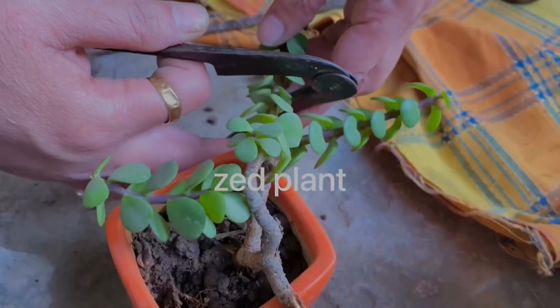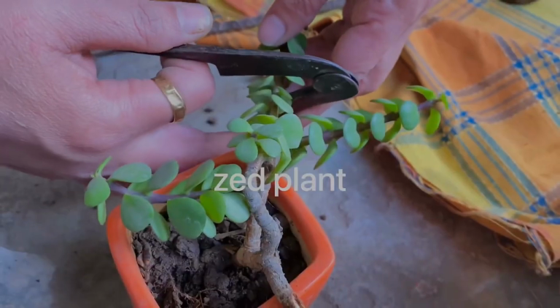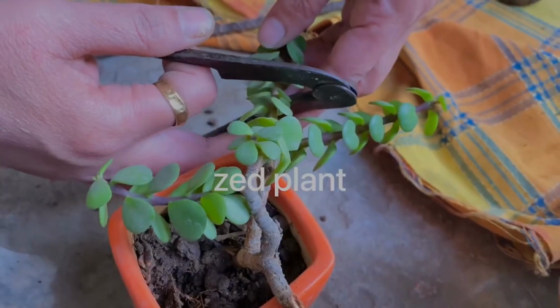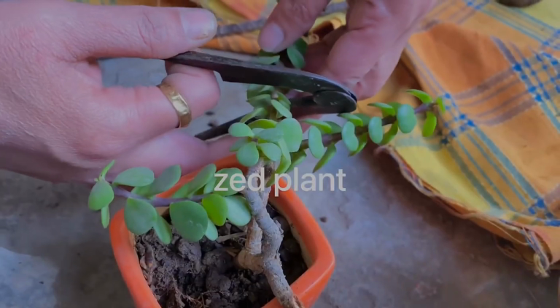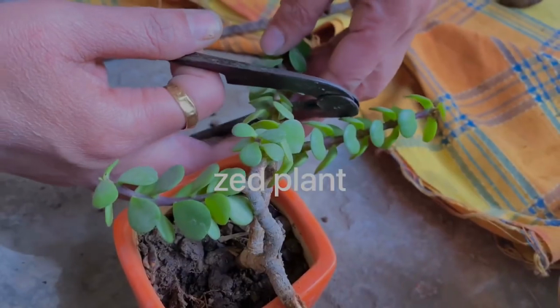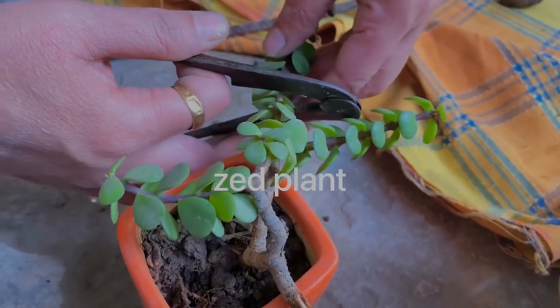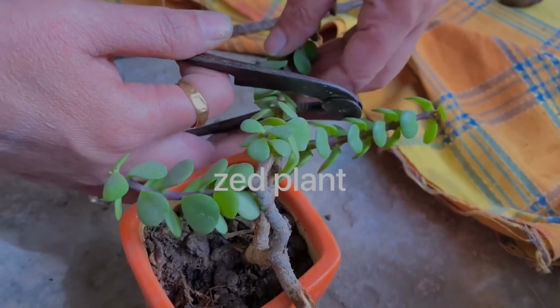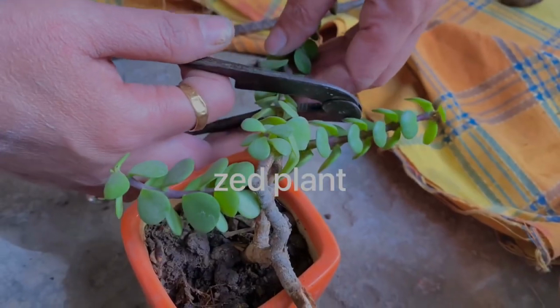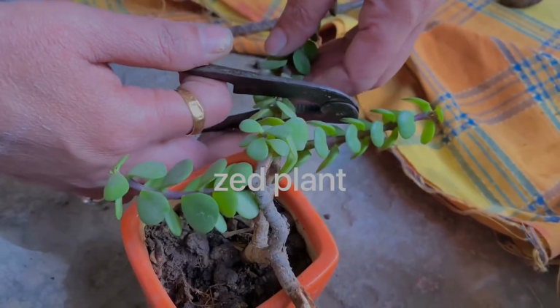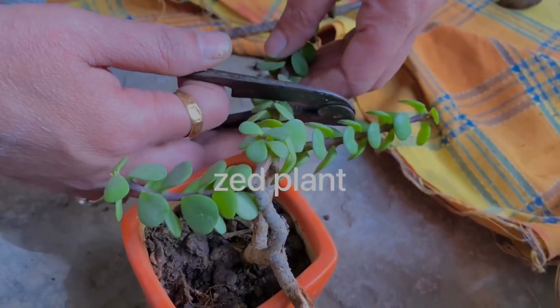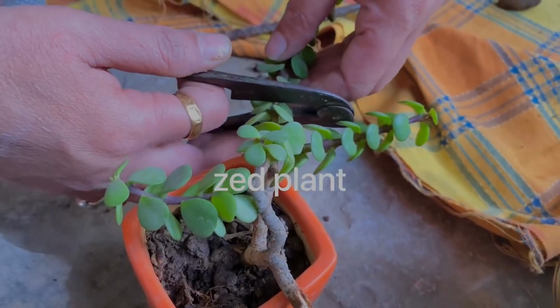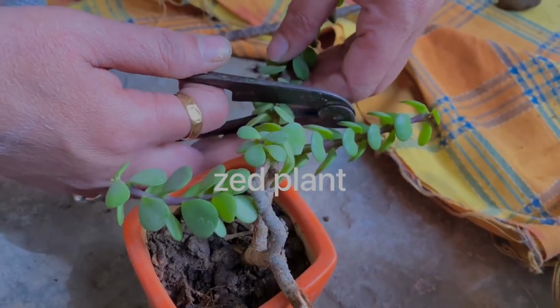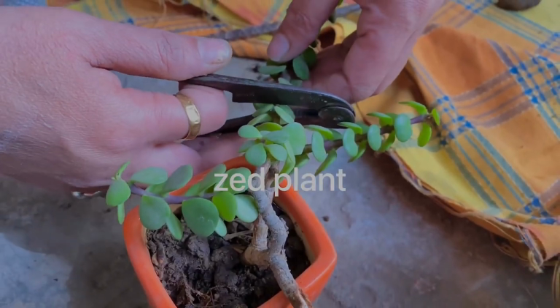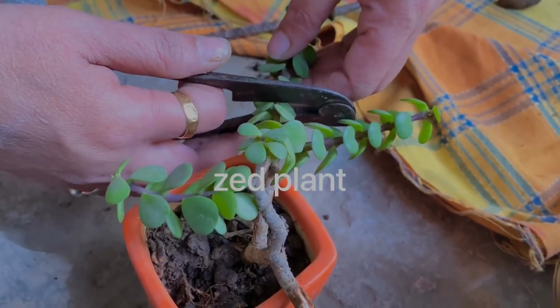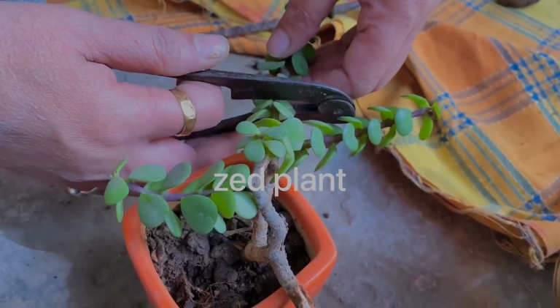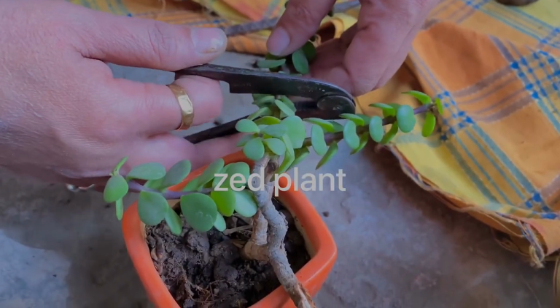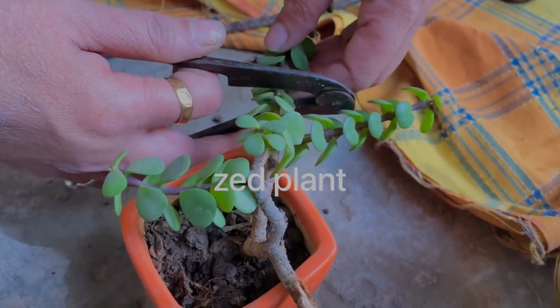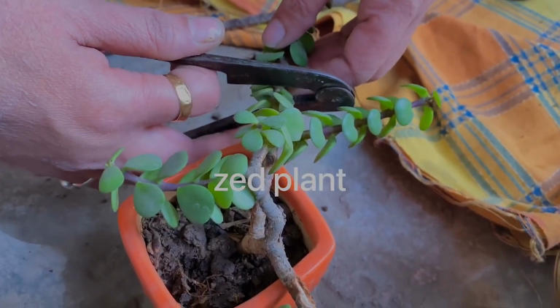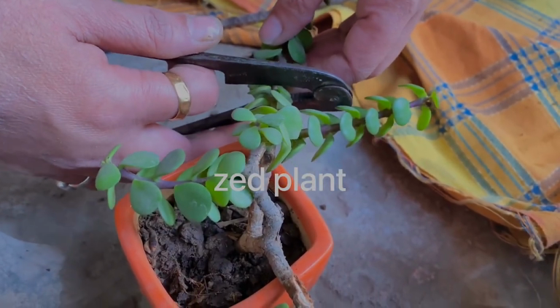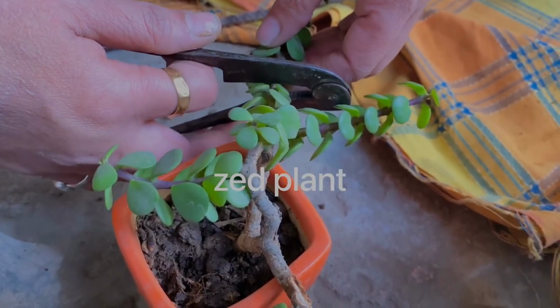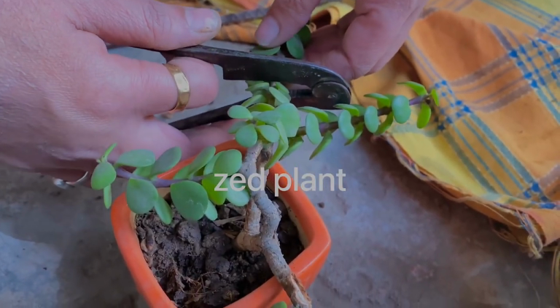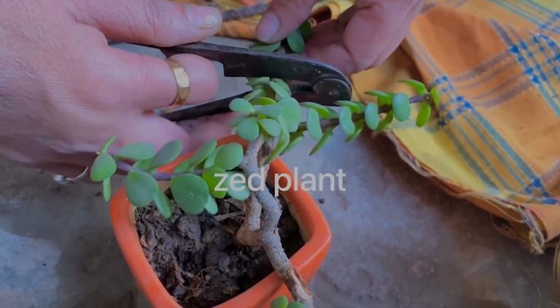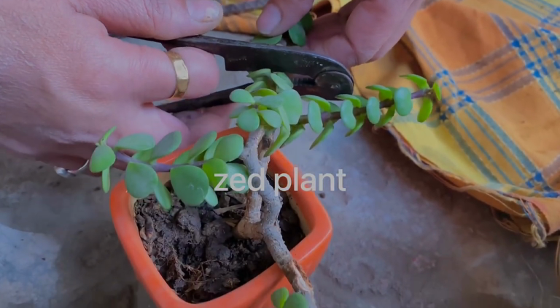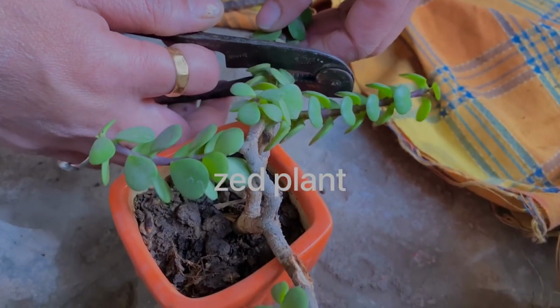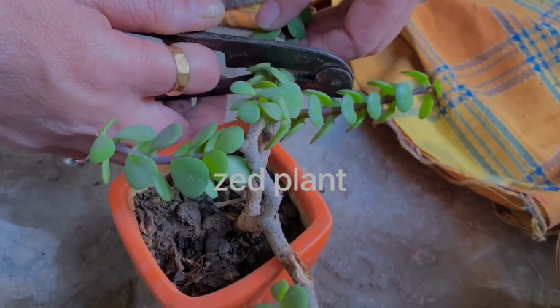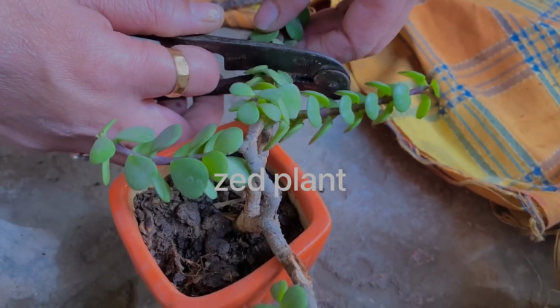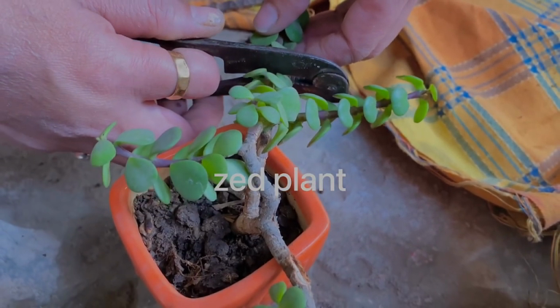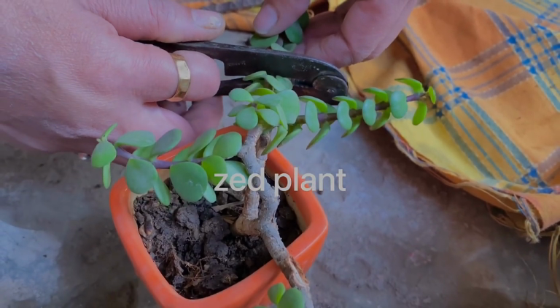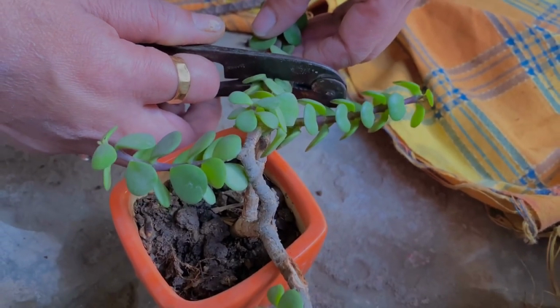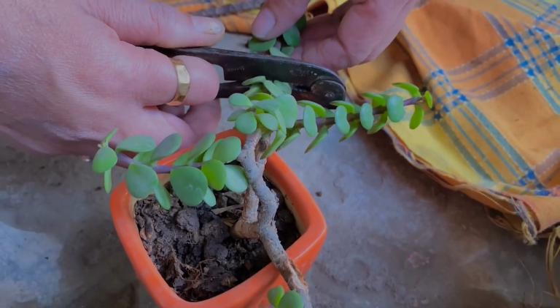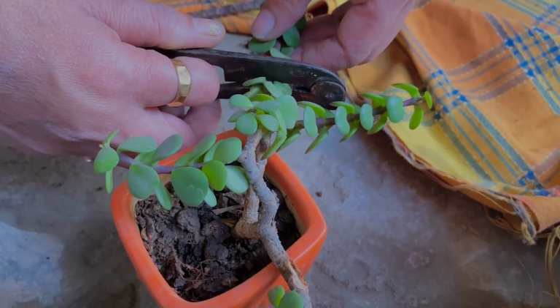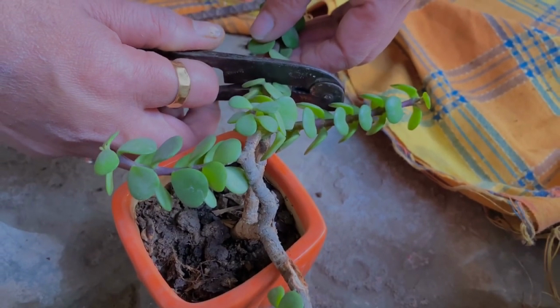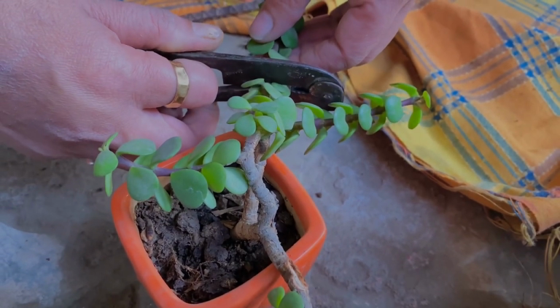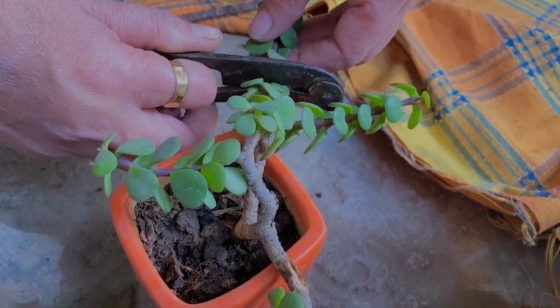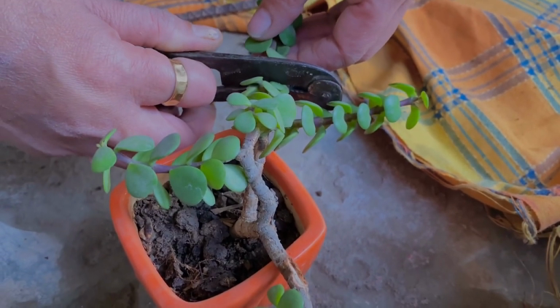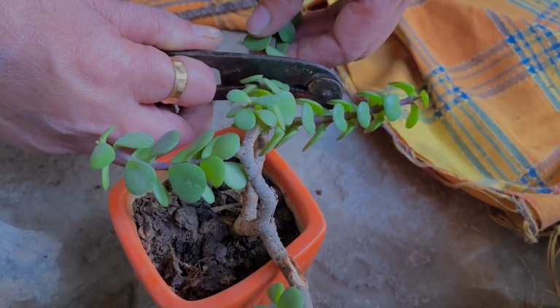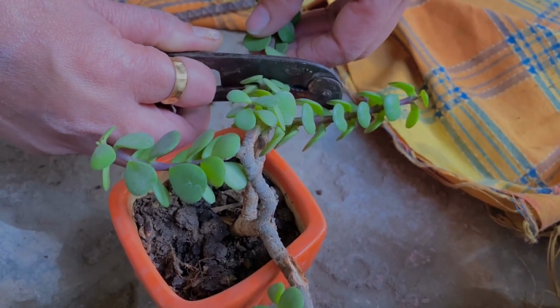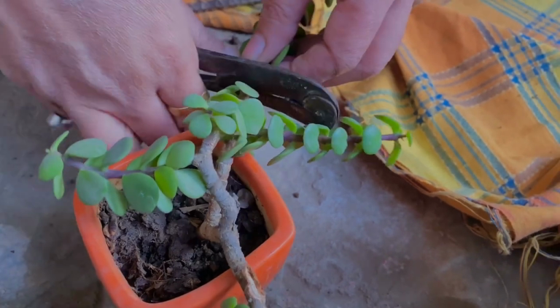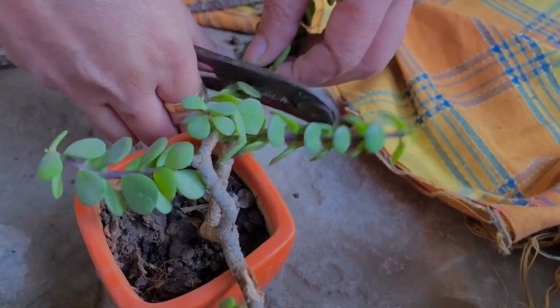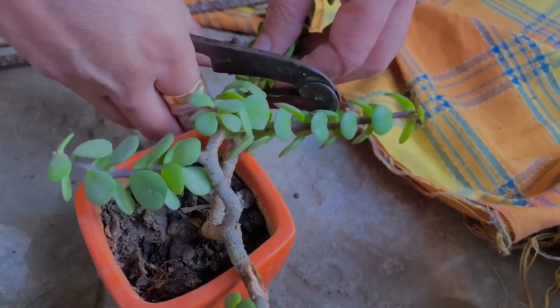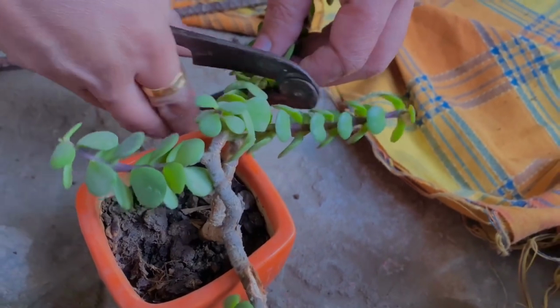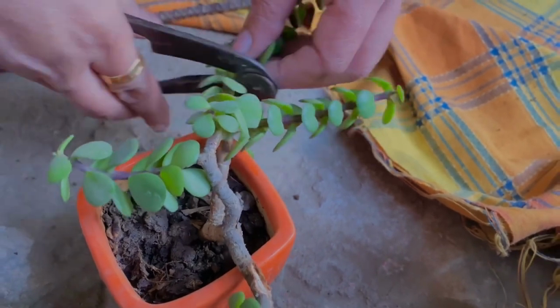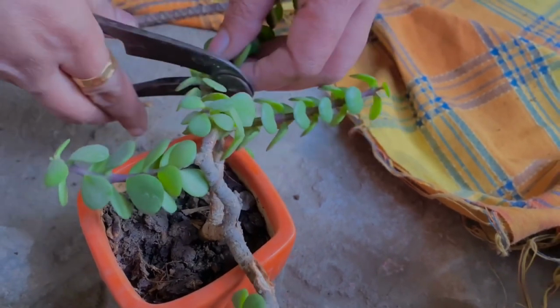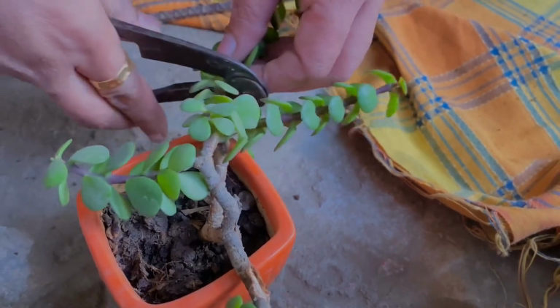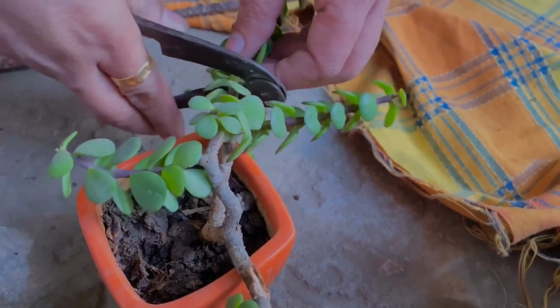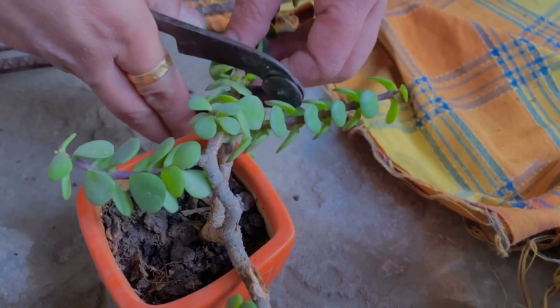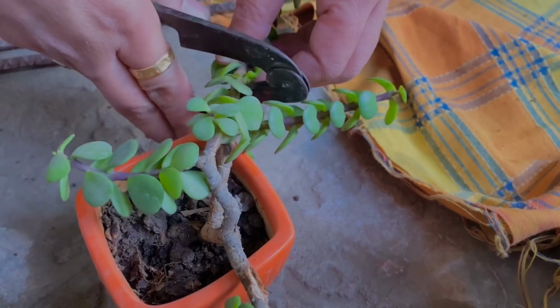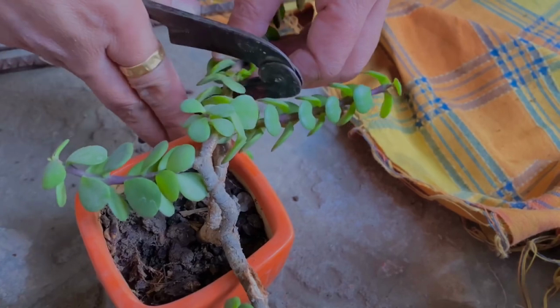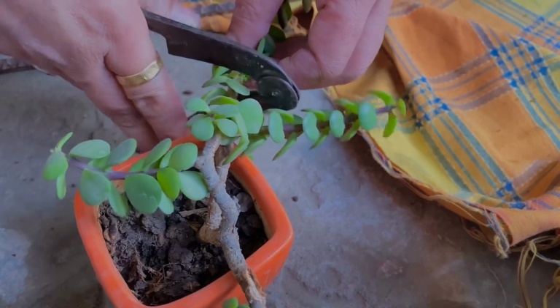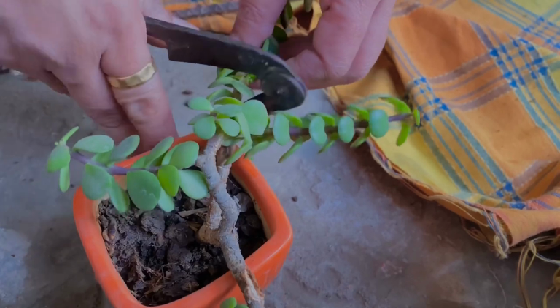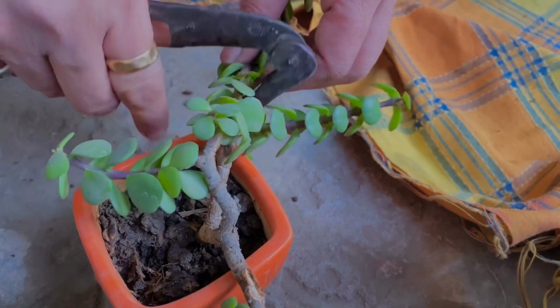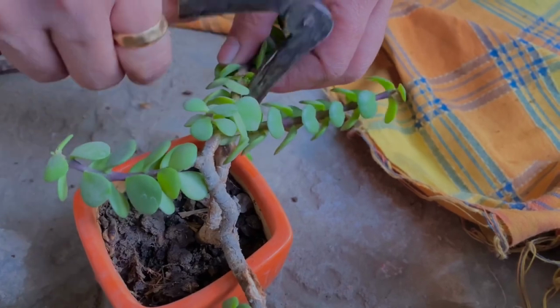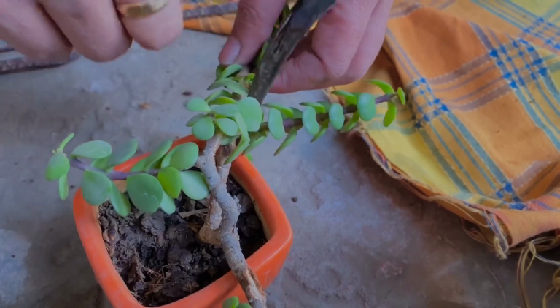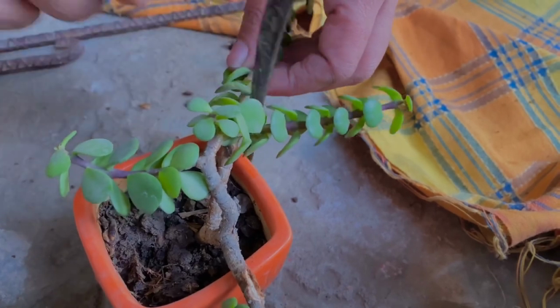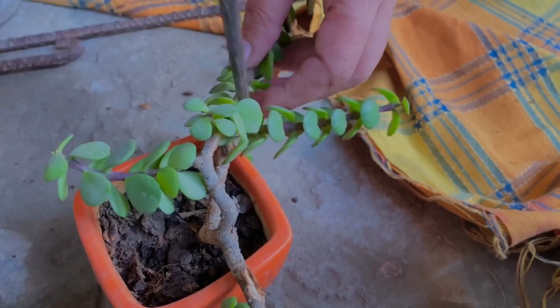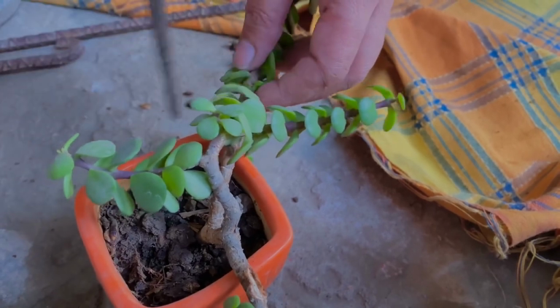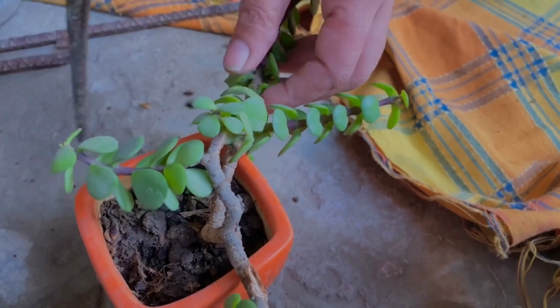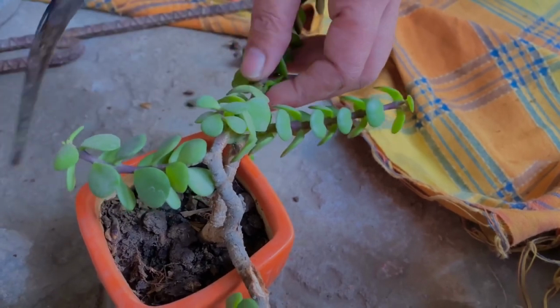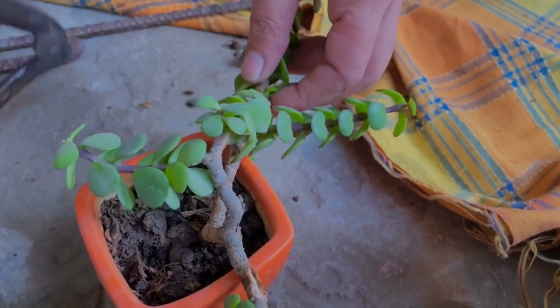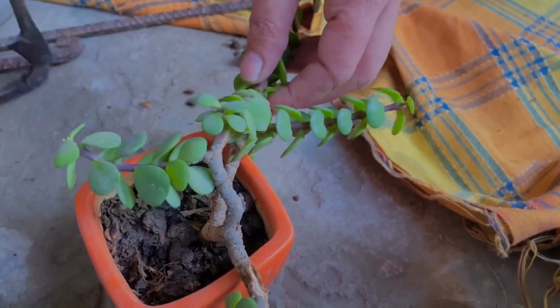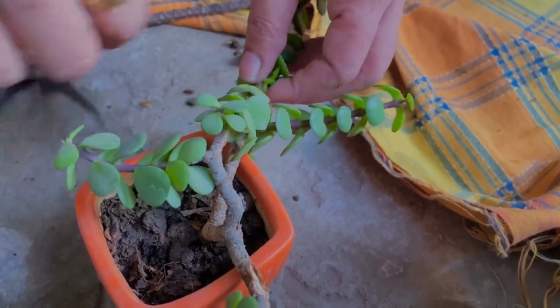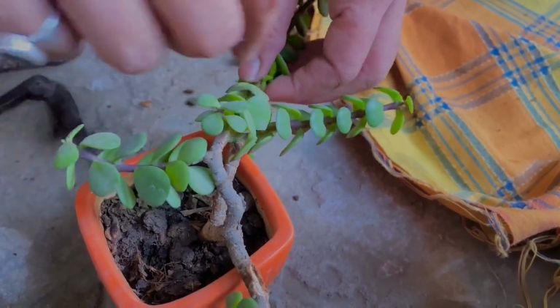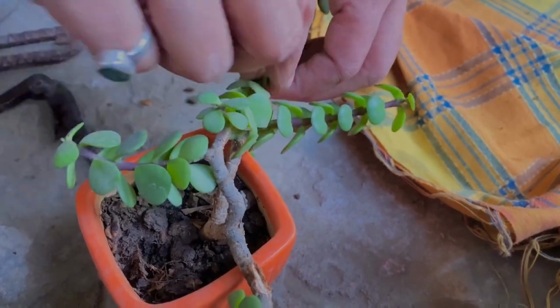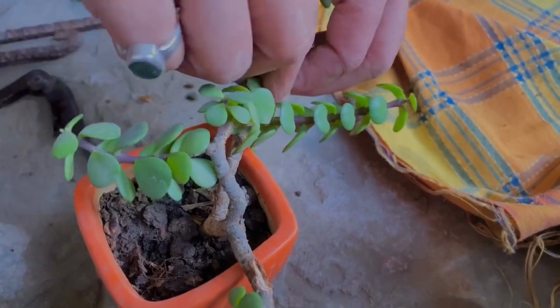The second one is the ZZ plant, and for its propagation you need to cut a part of its stem.